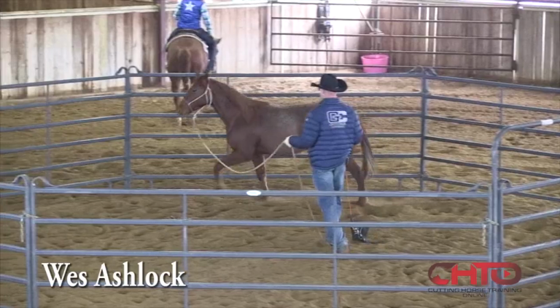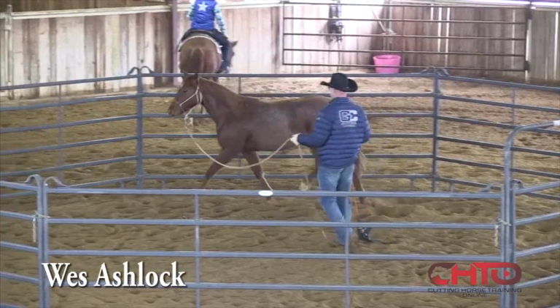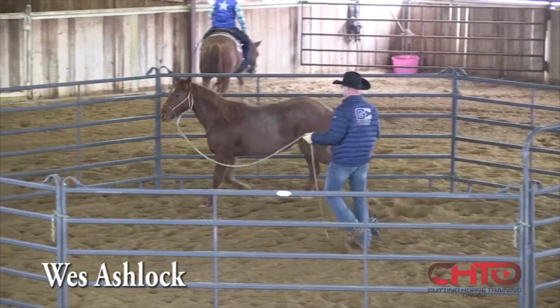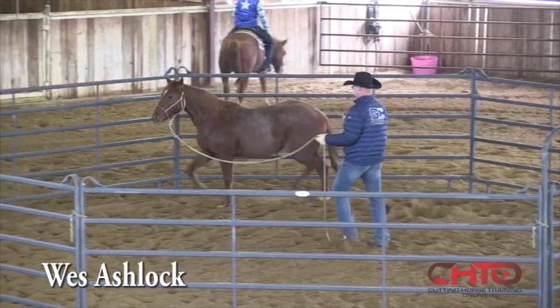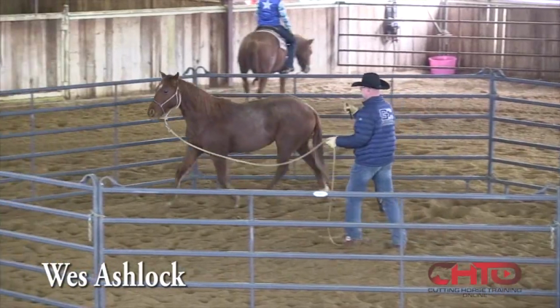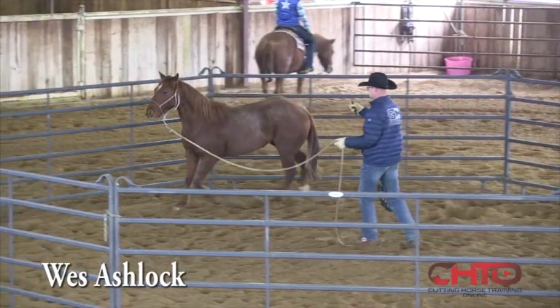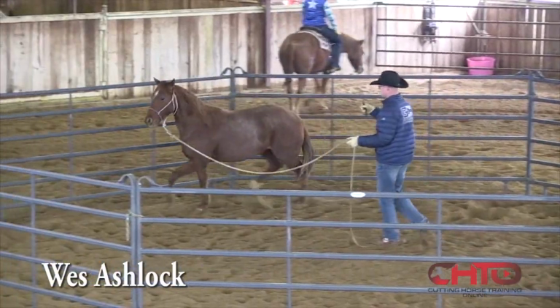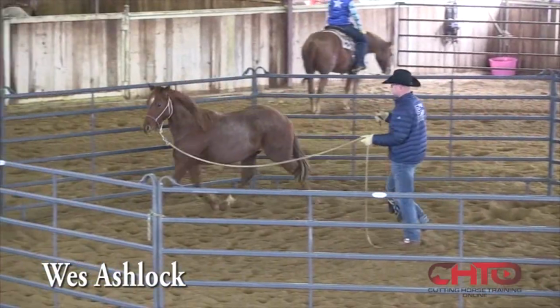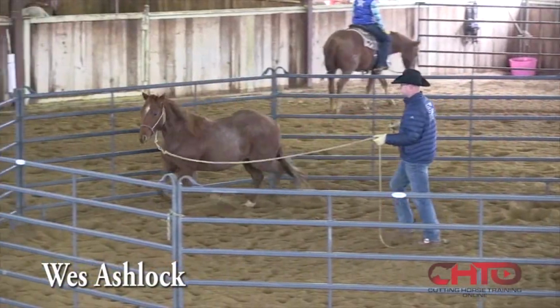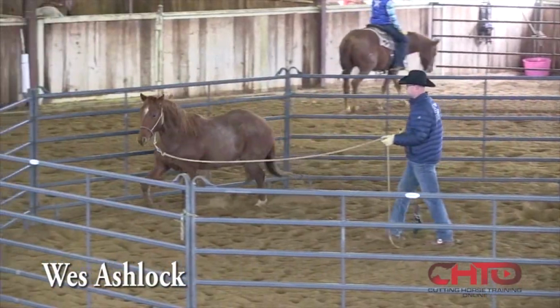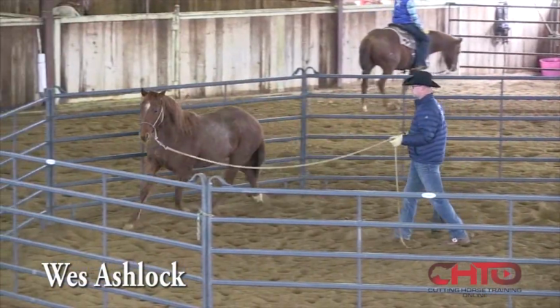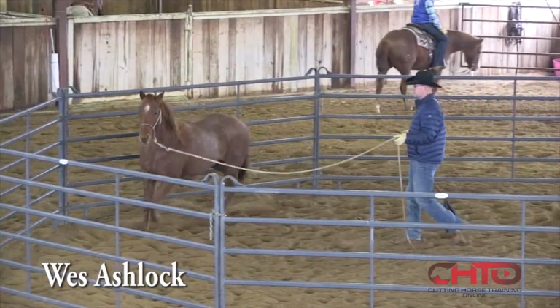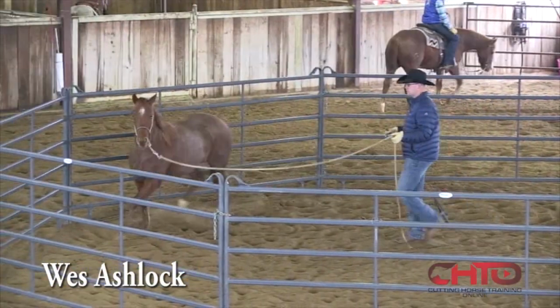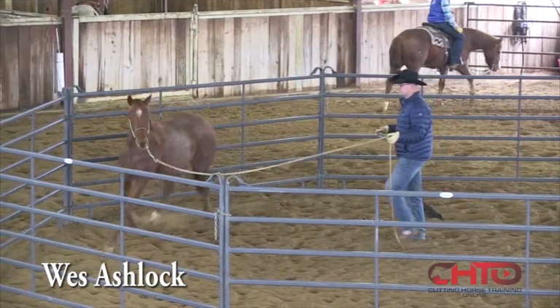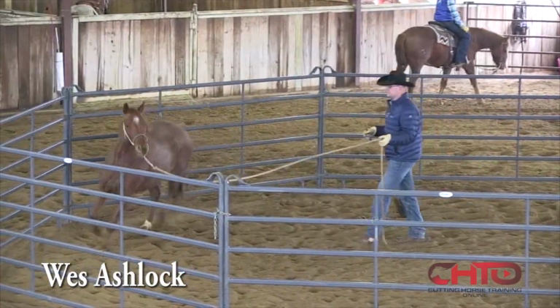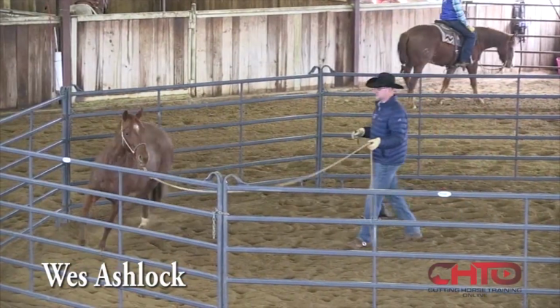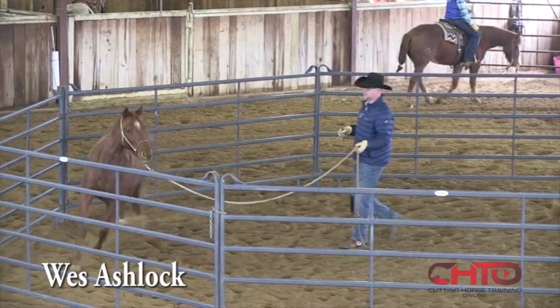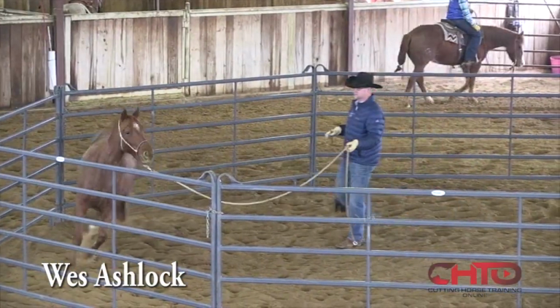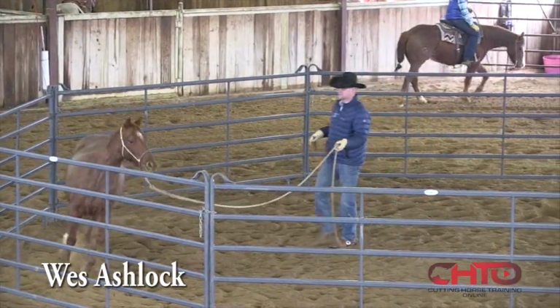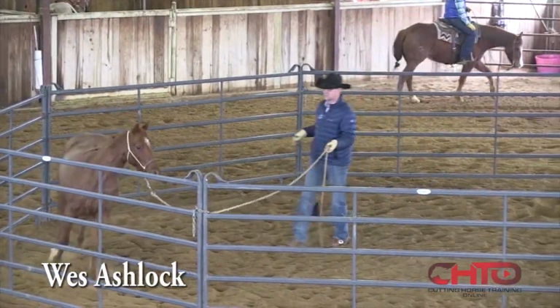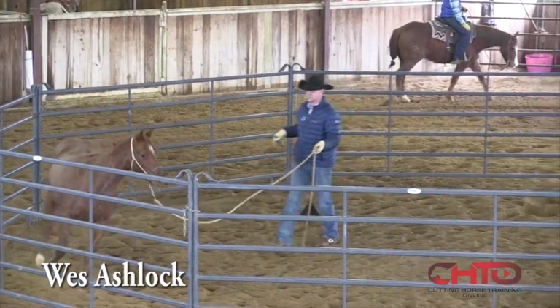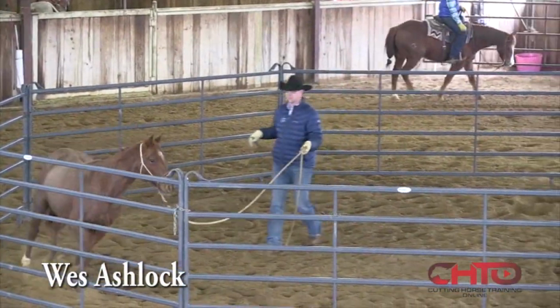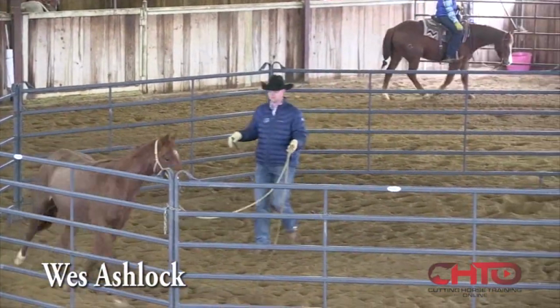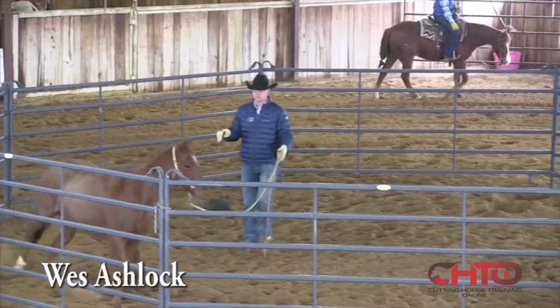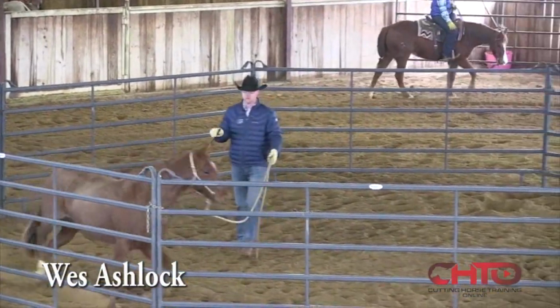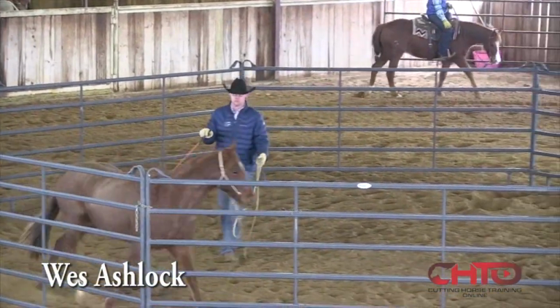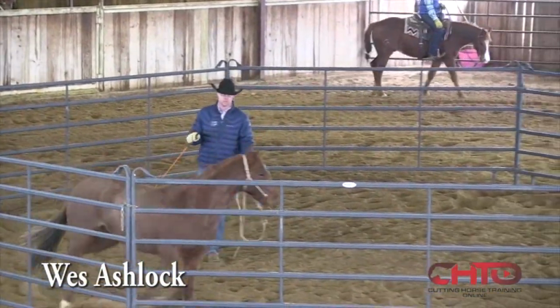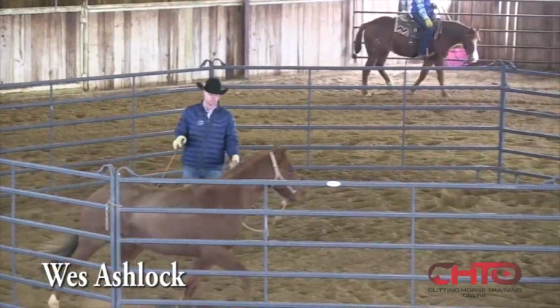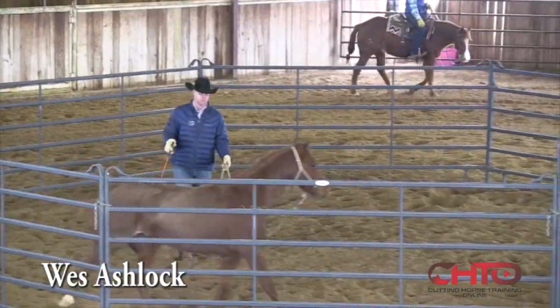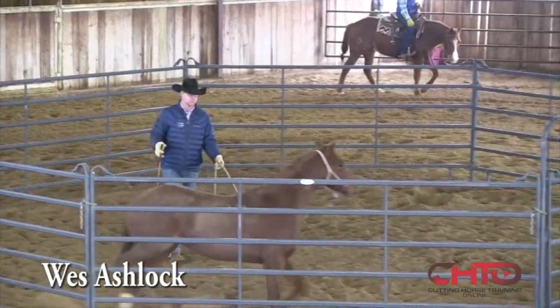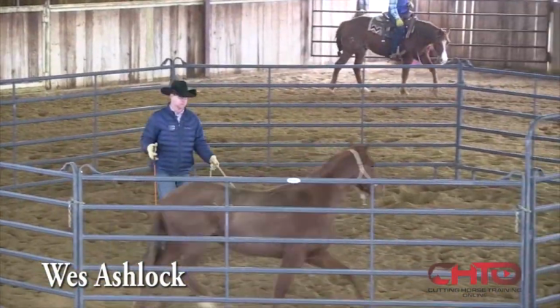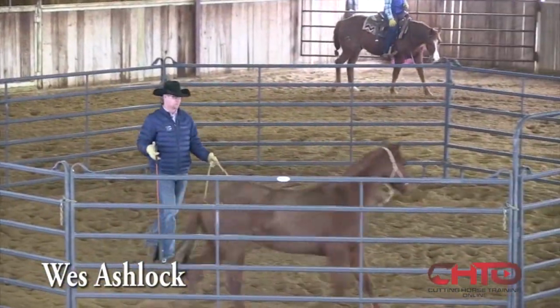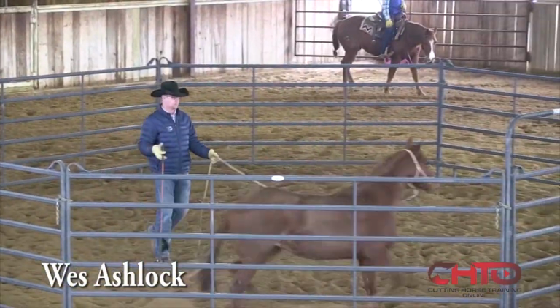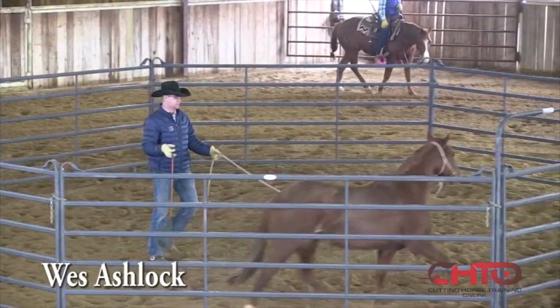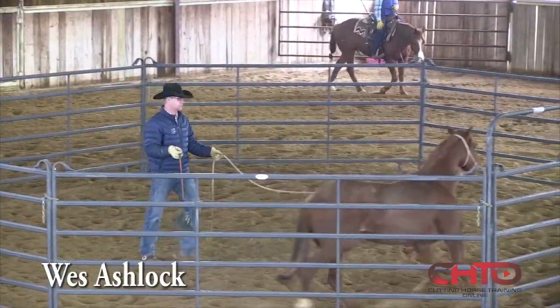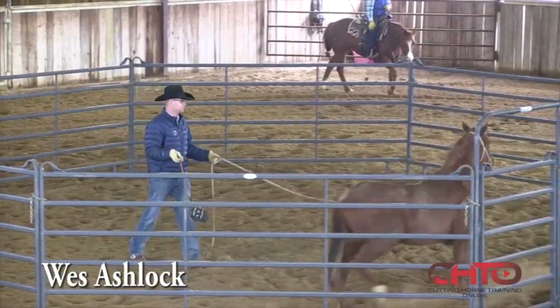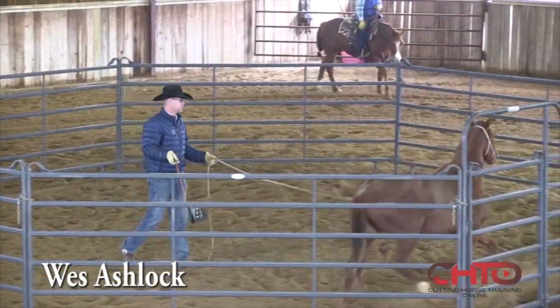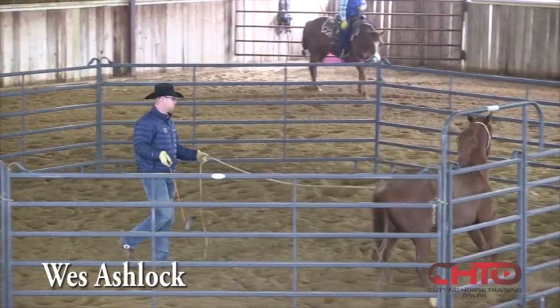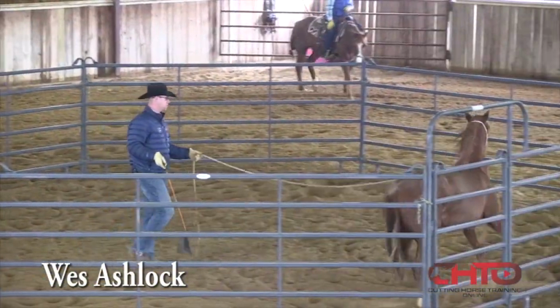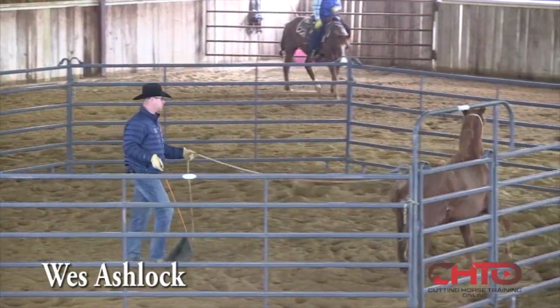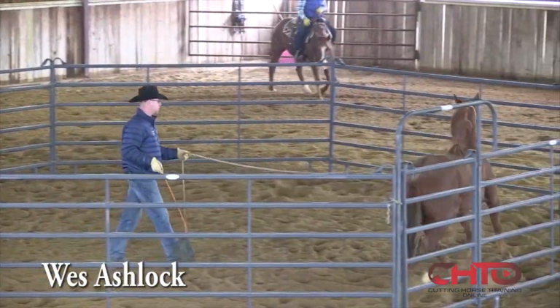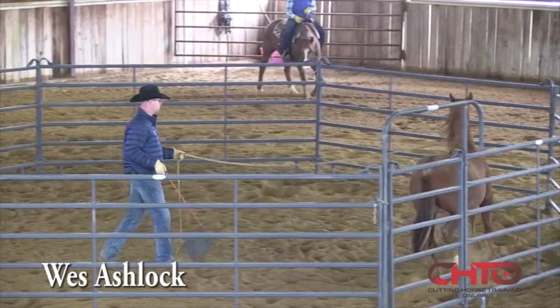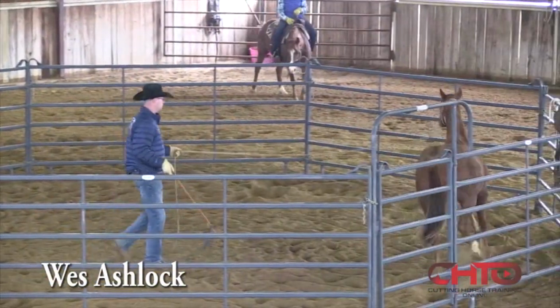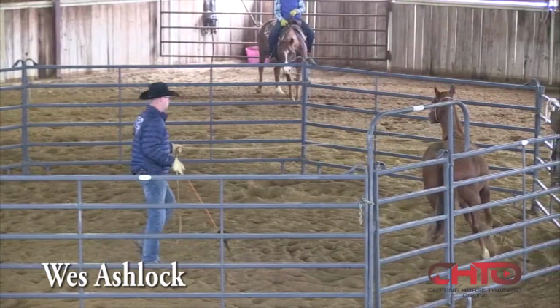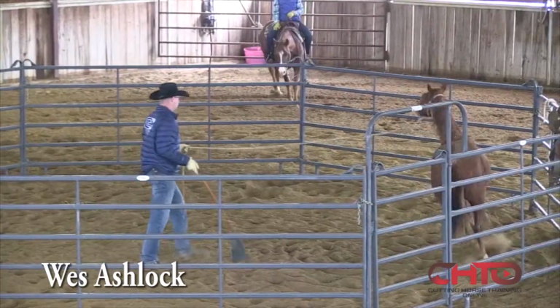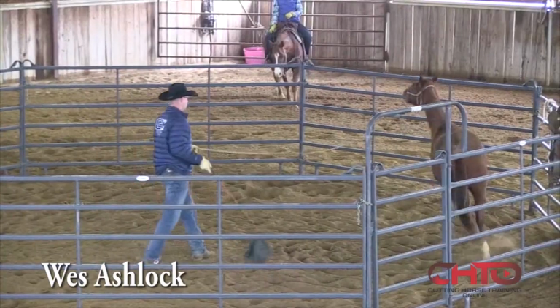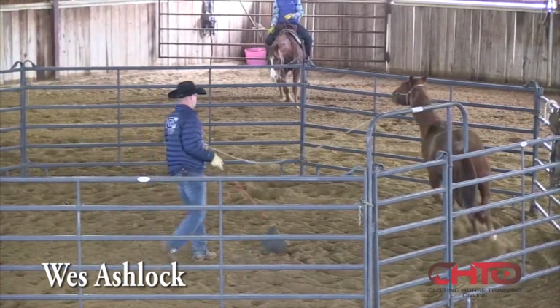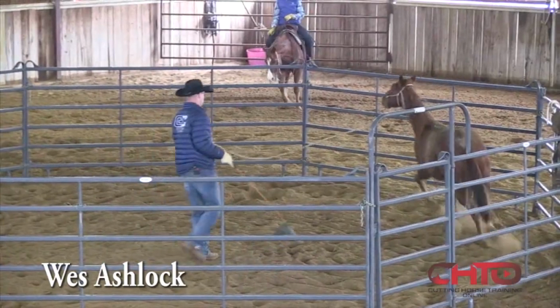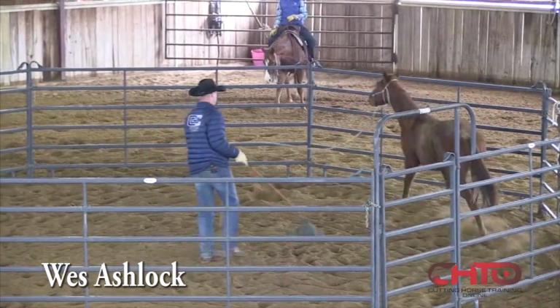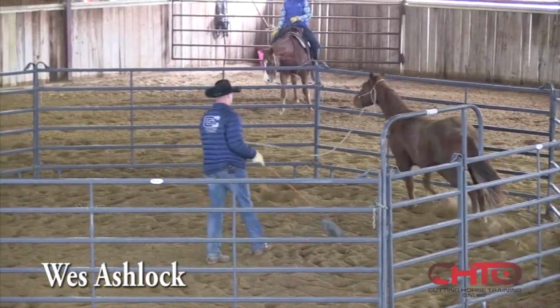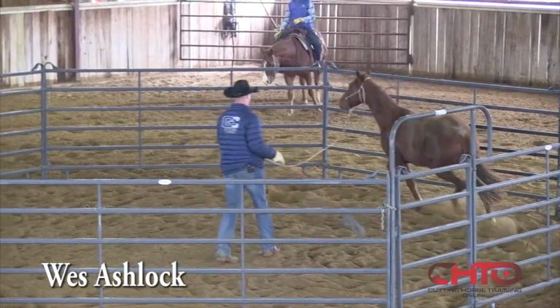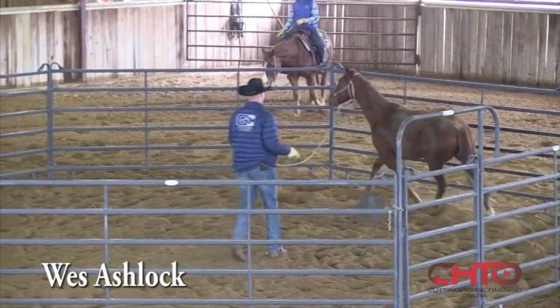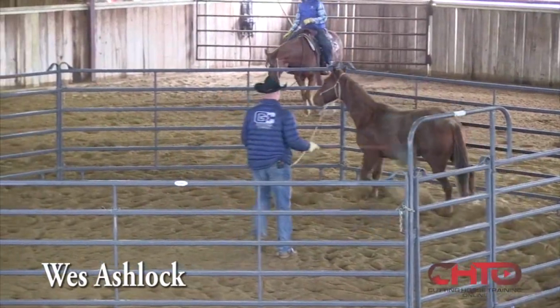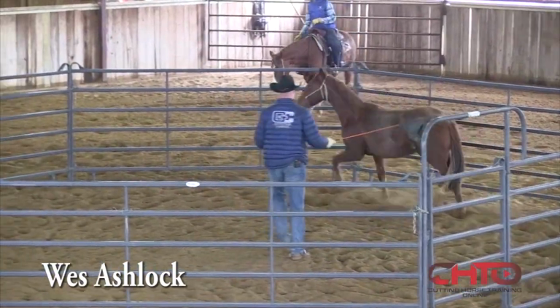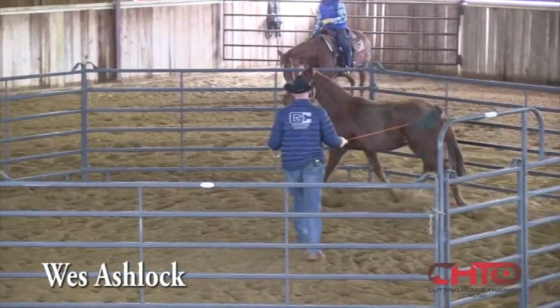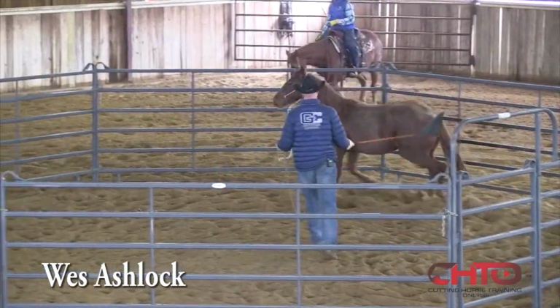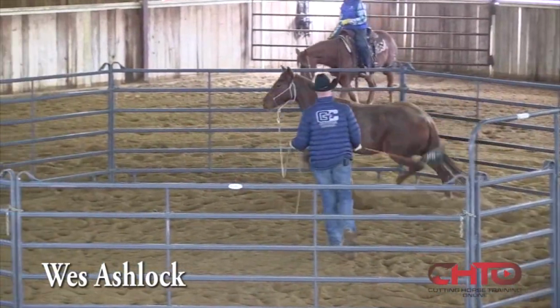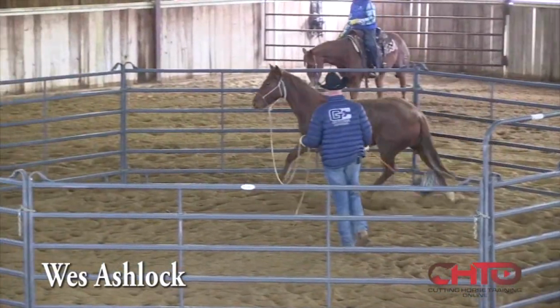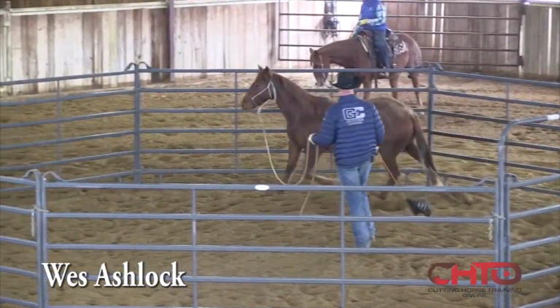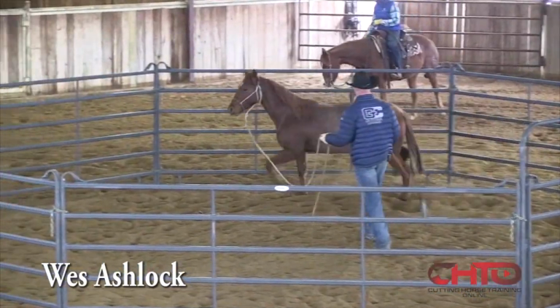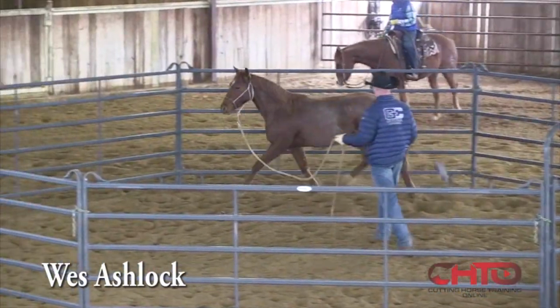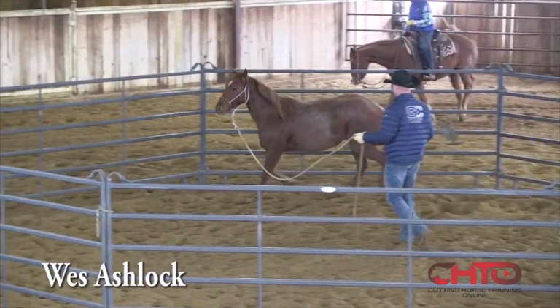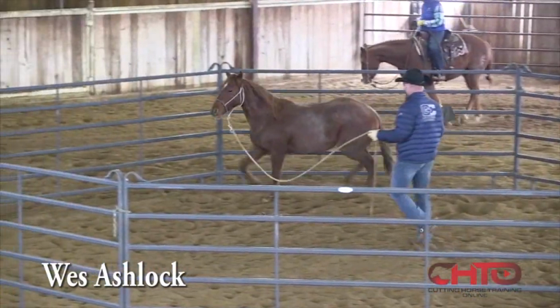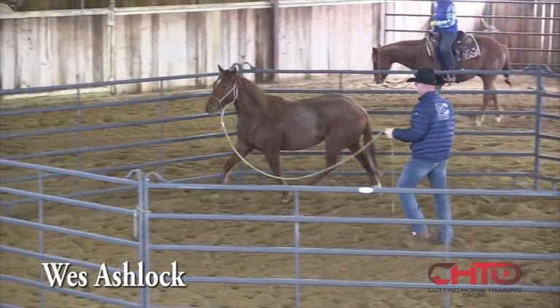Her inside ear is looking at me right here, so that means she's paying attention to me and traveling out nice.